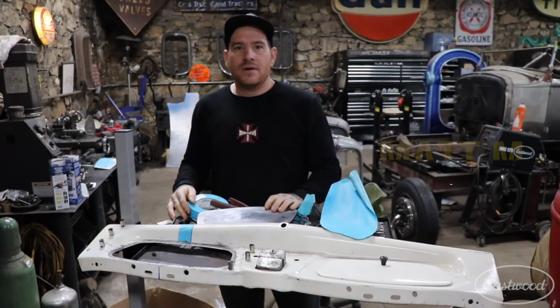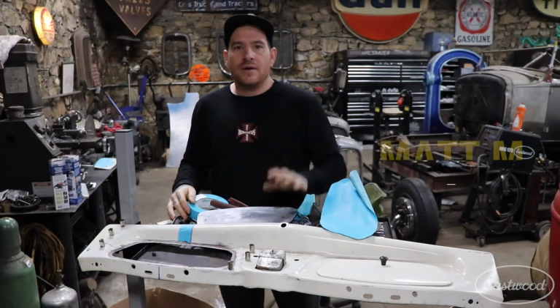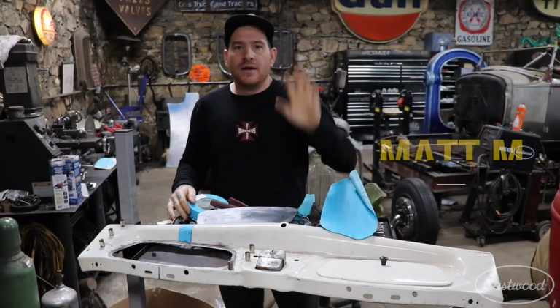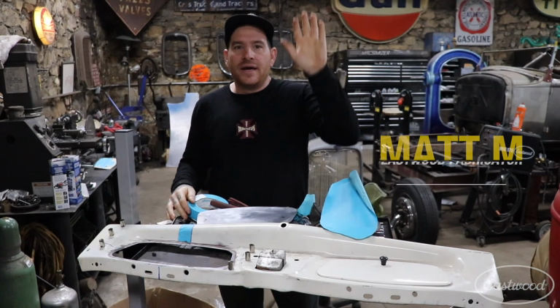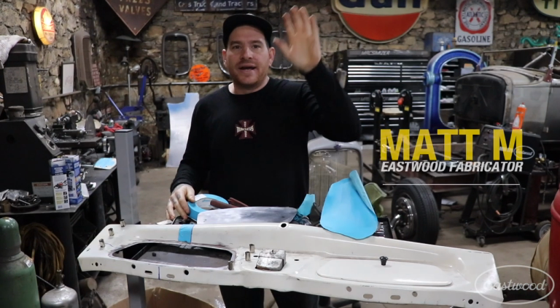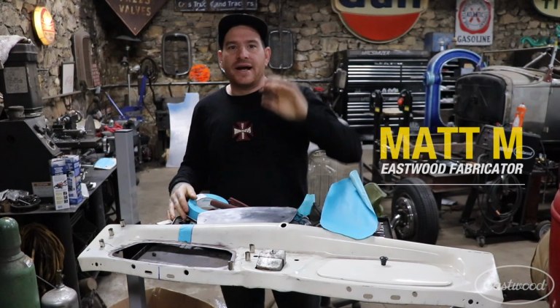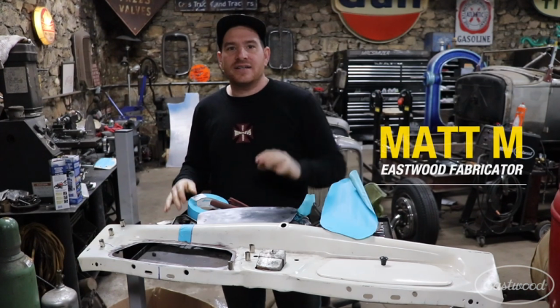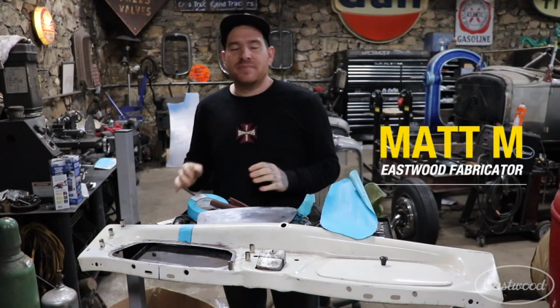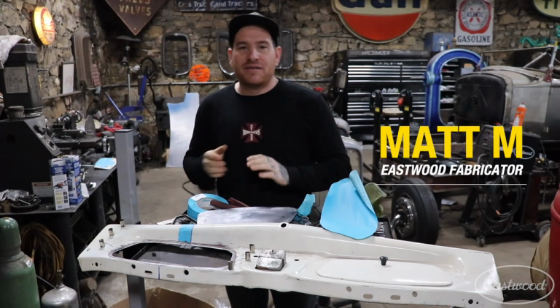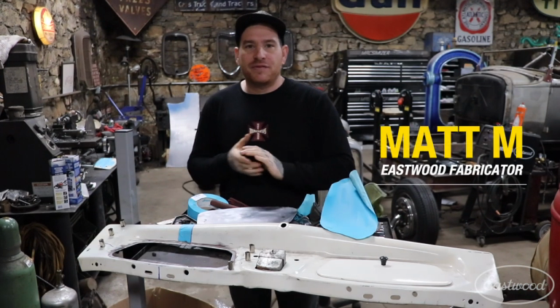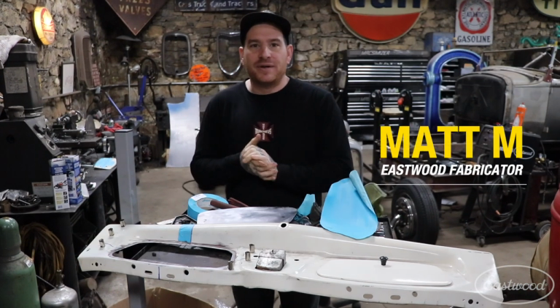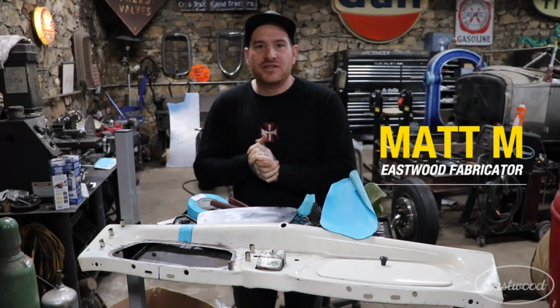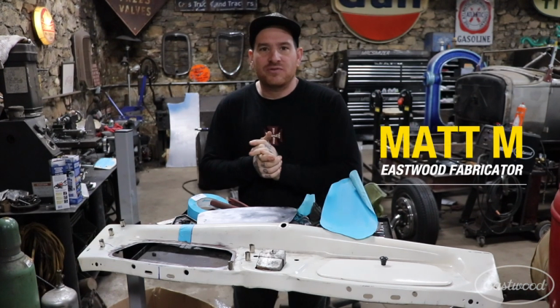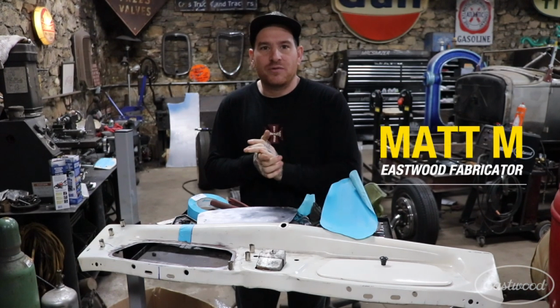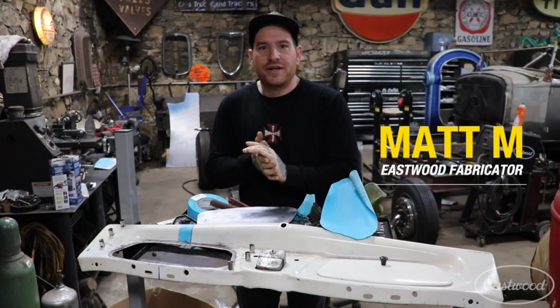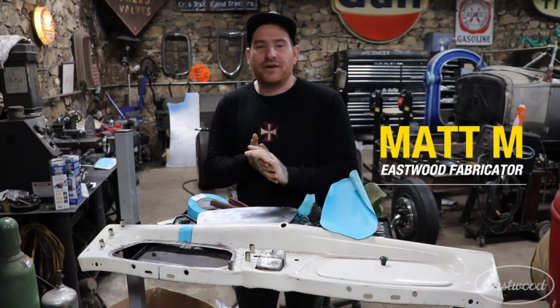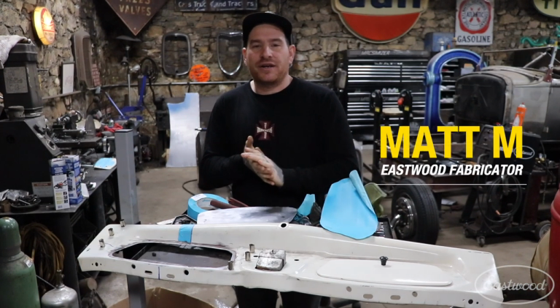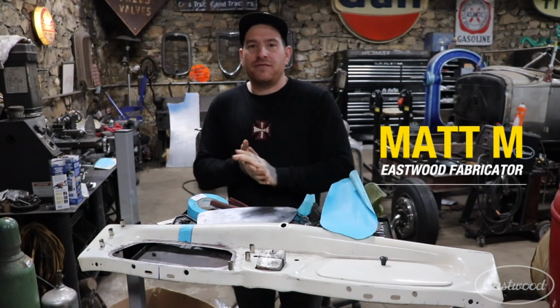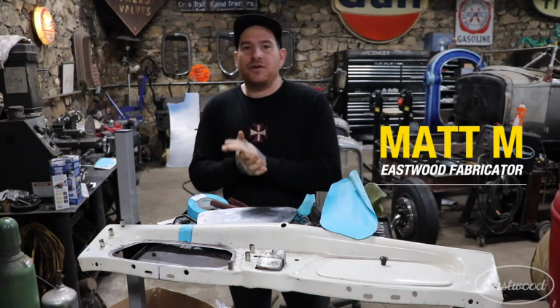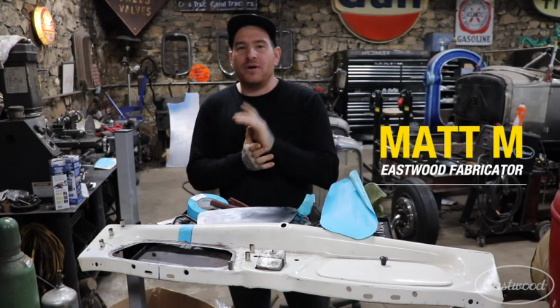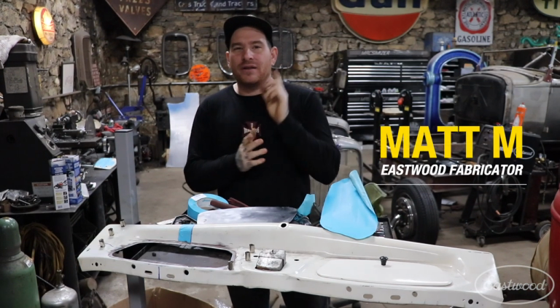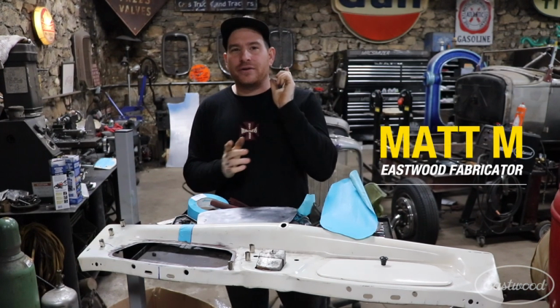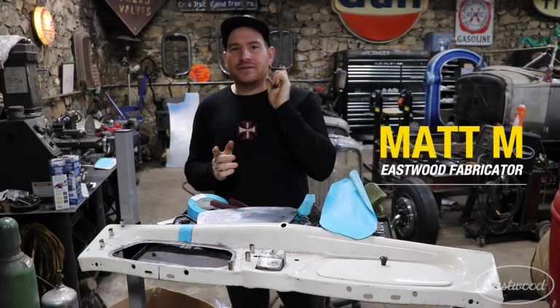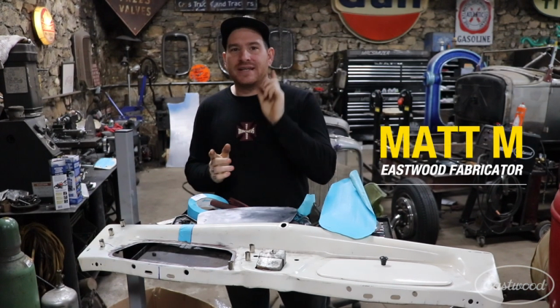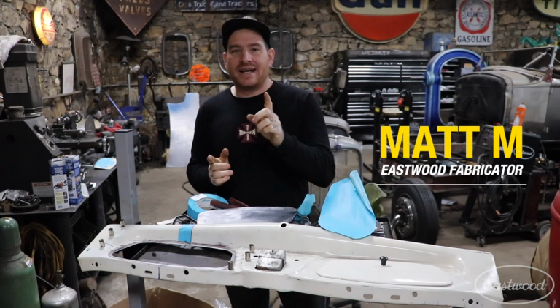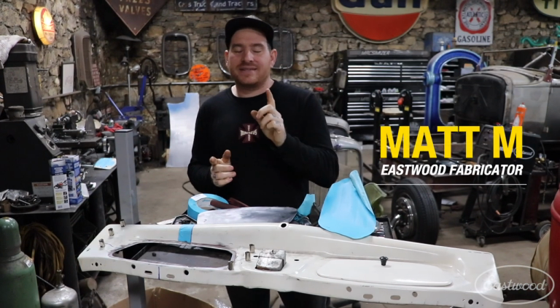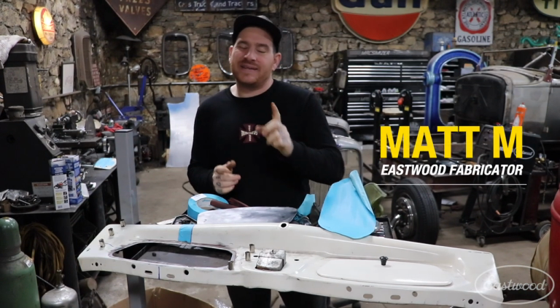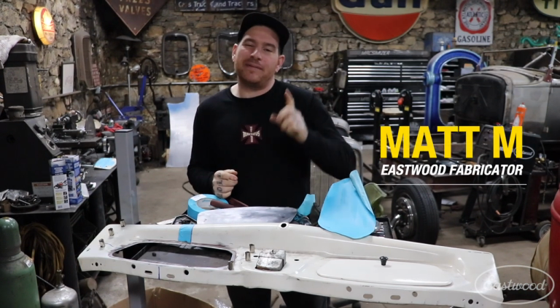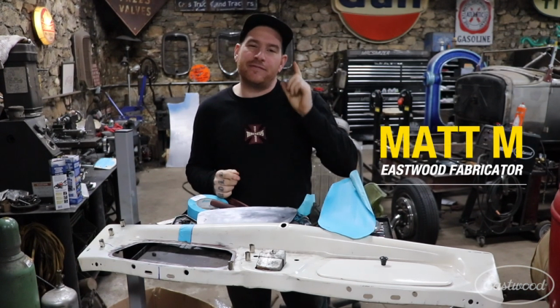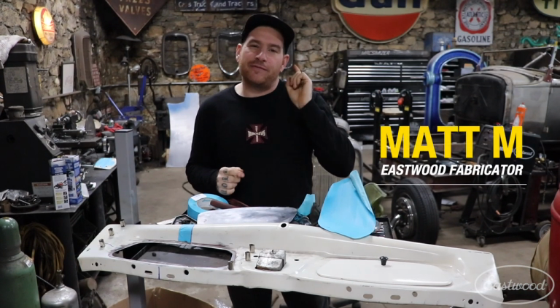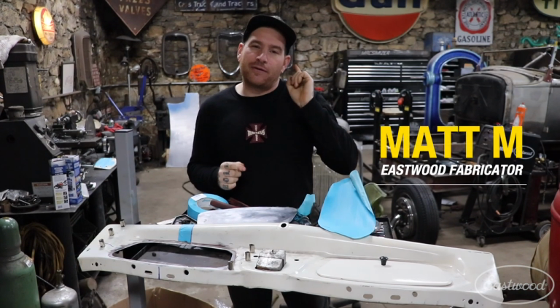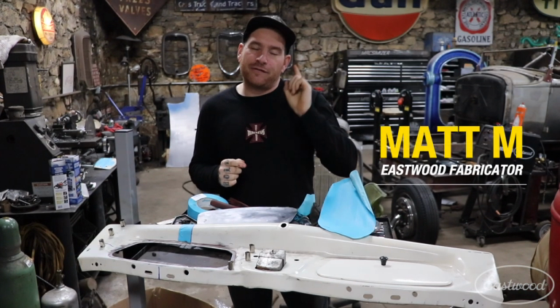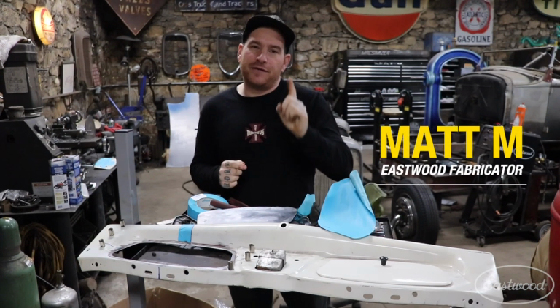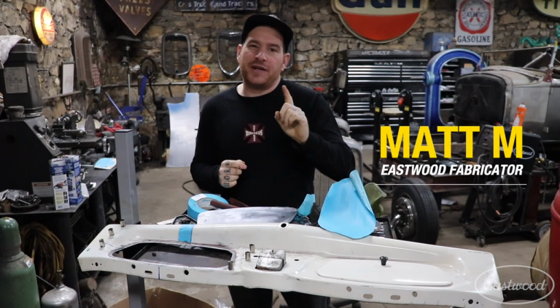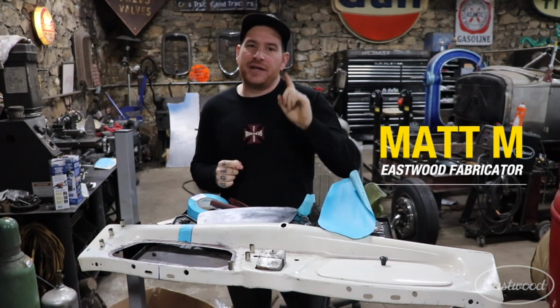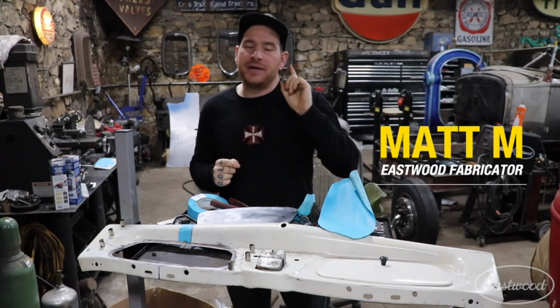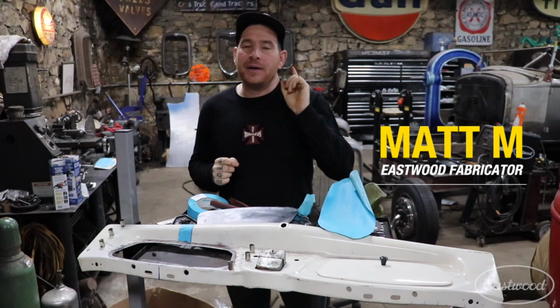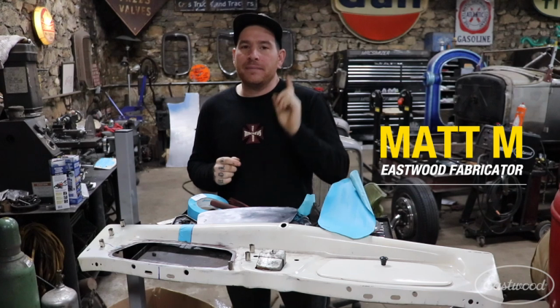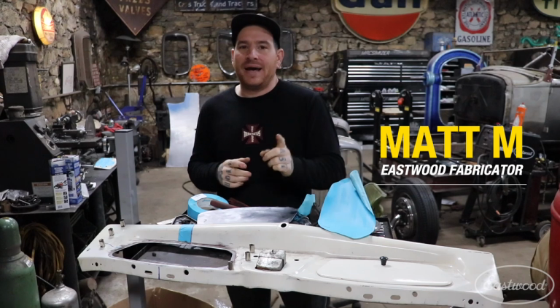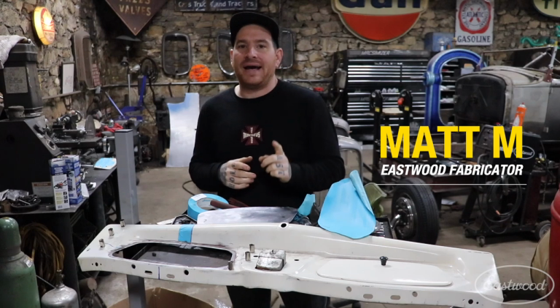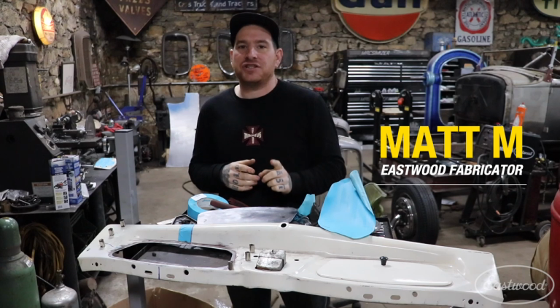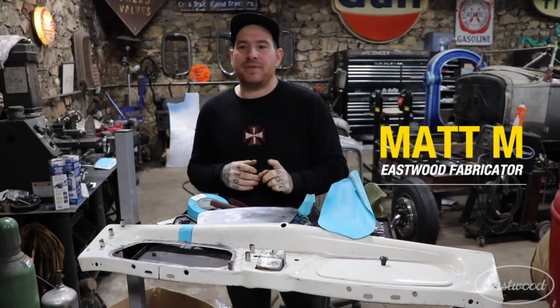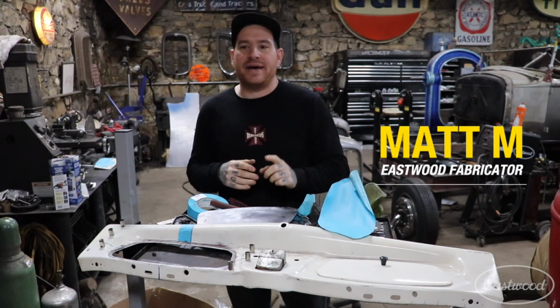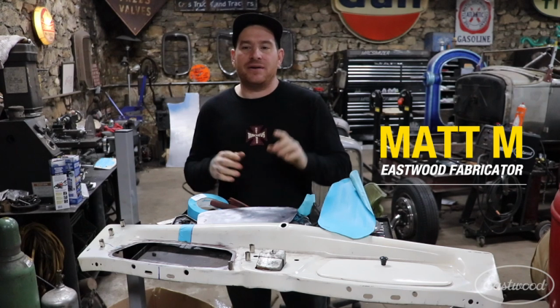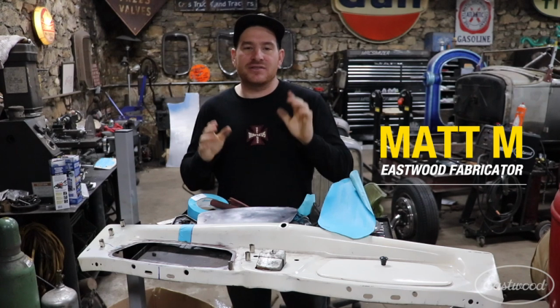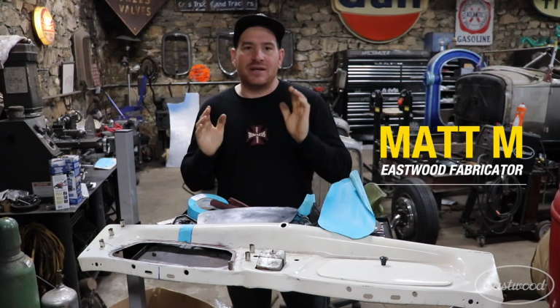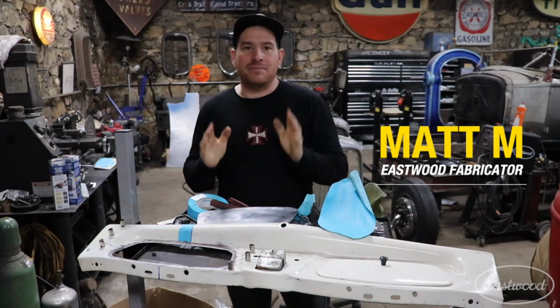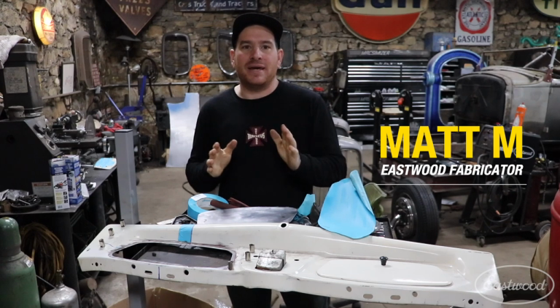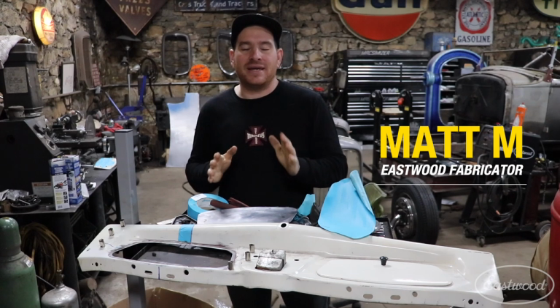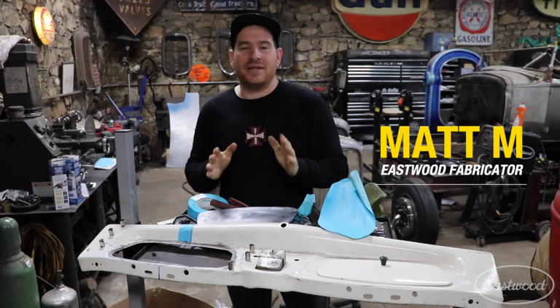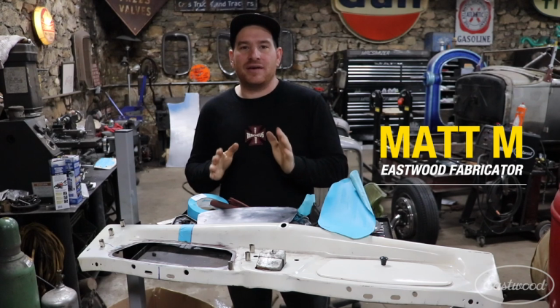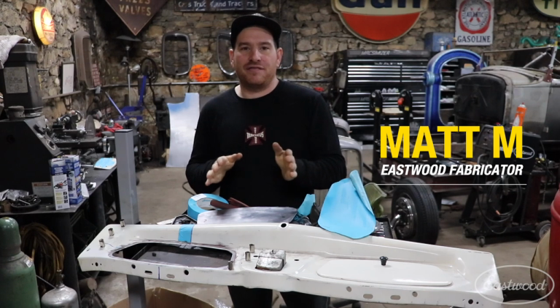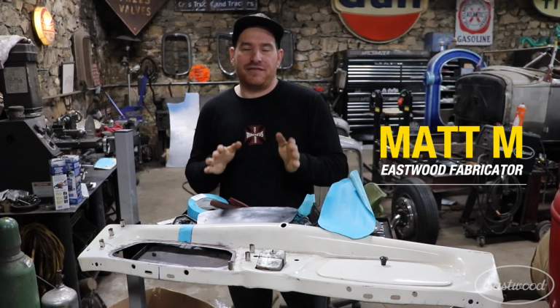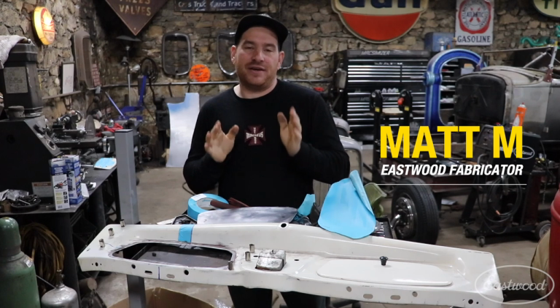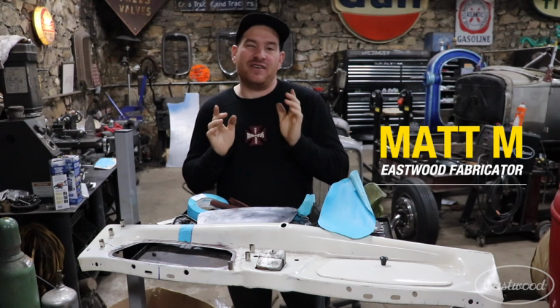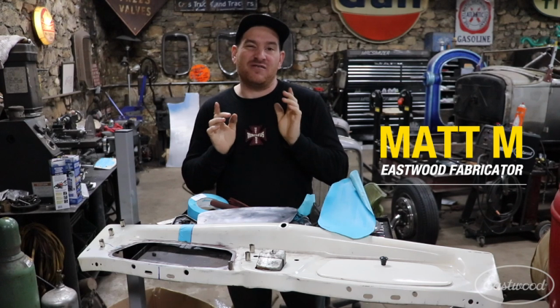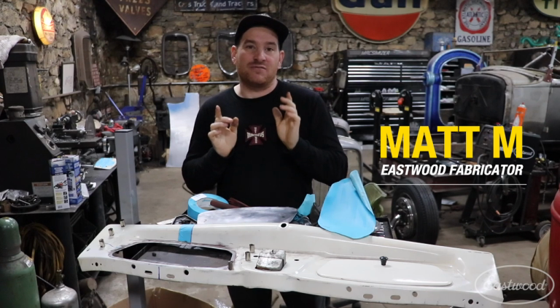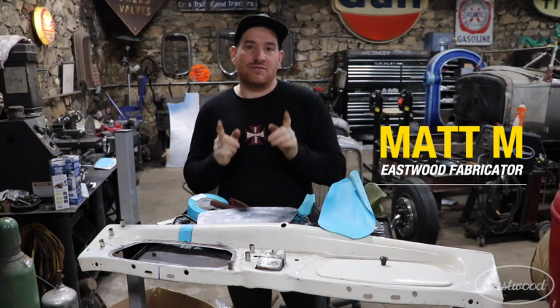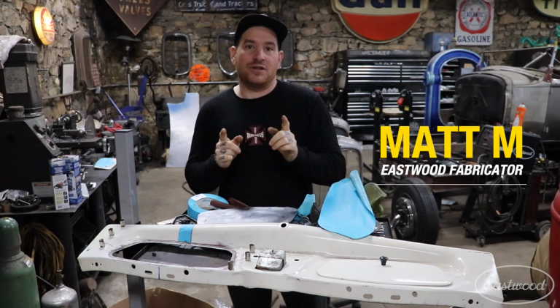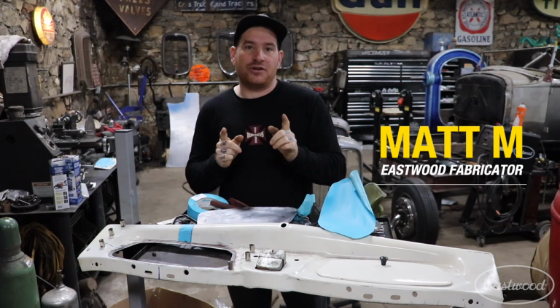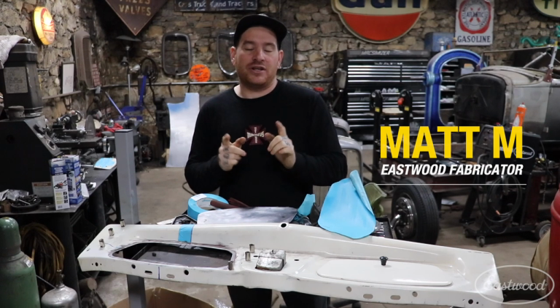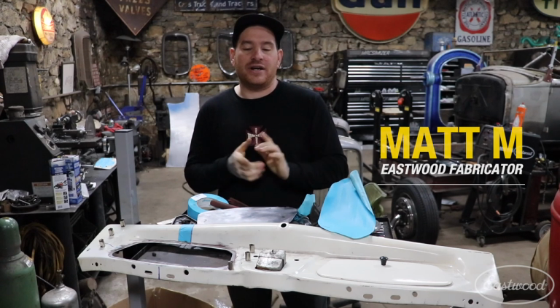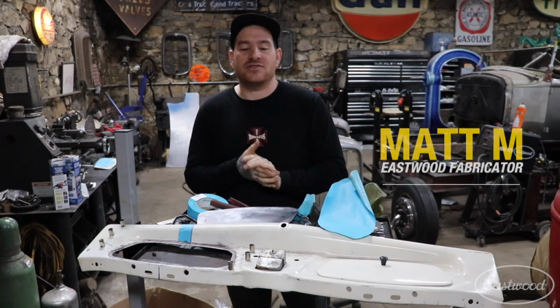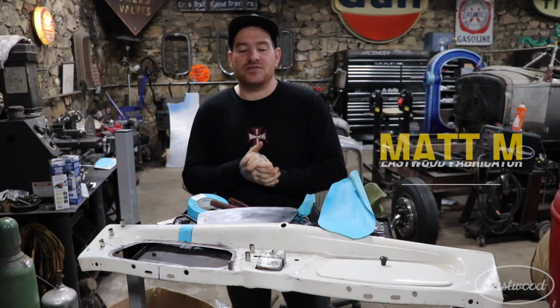Hey guys, Matt from Eastwood. We're here giving you a little tech tip for fitting patch panels and making them fit really nicely.